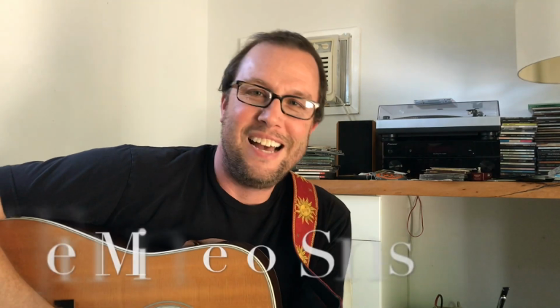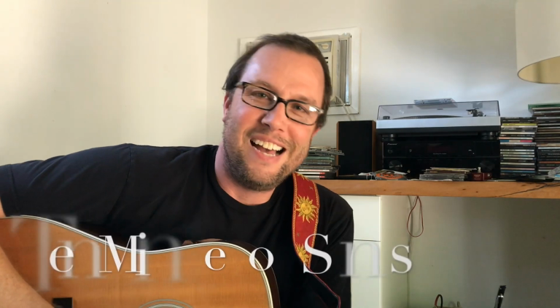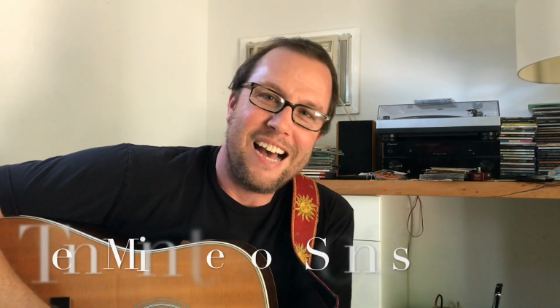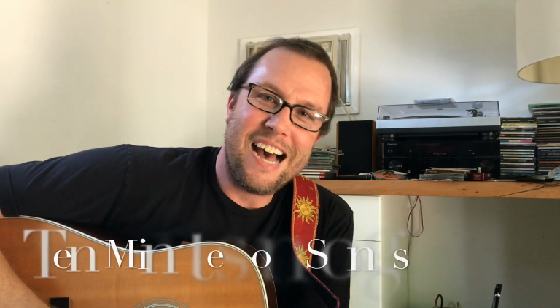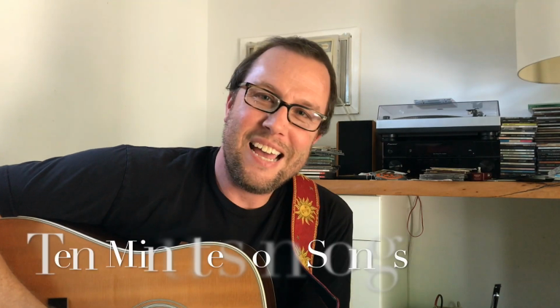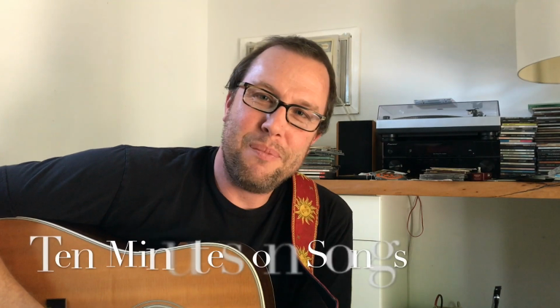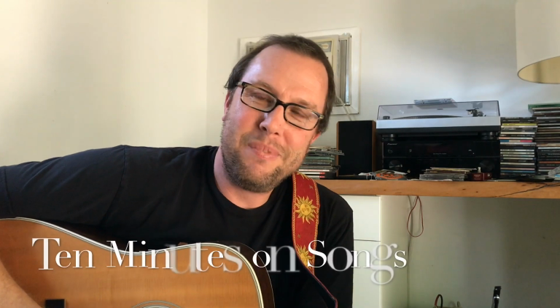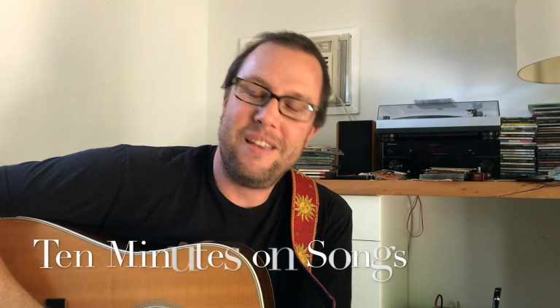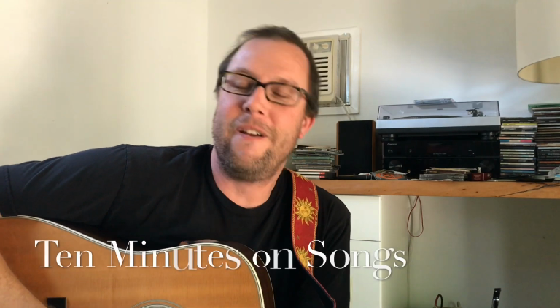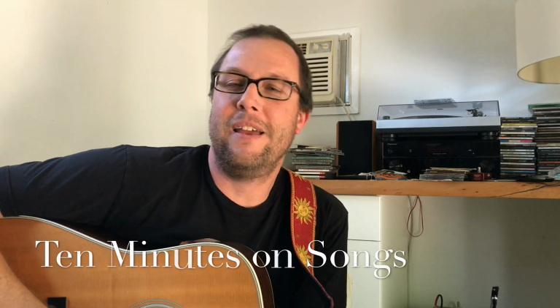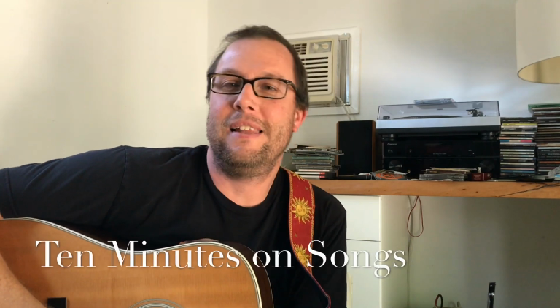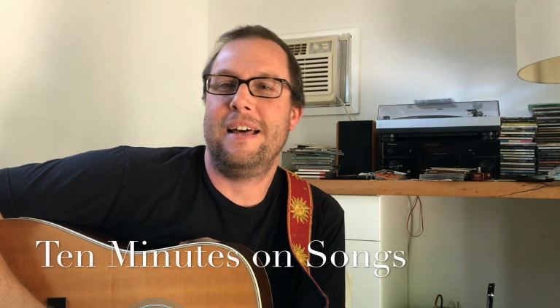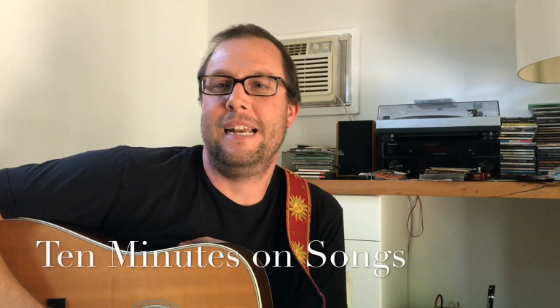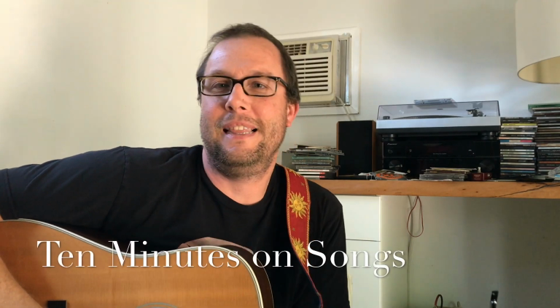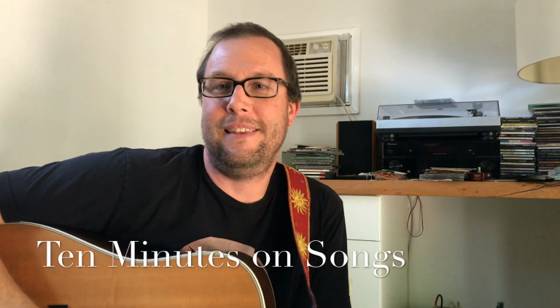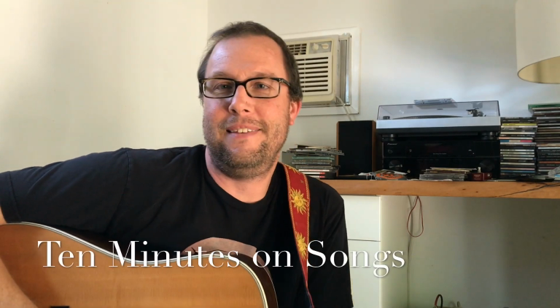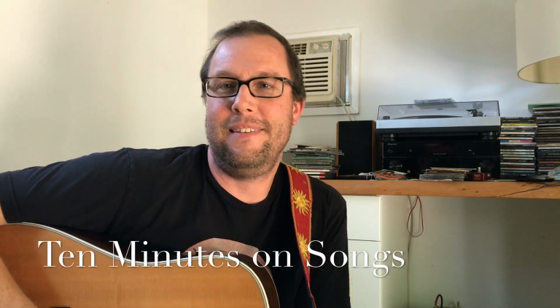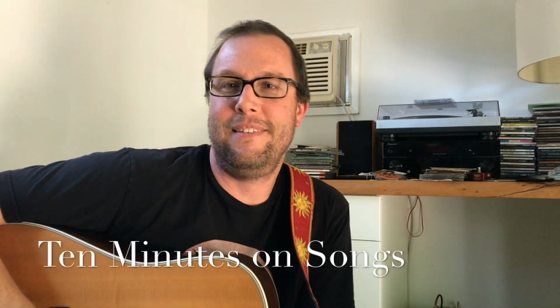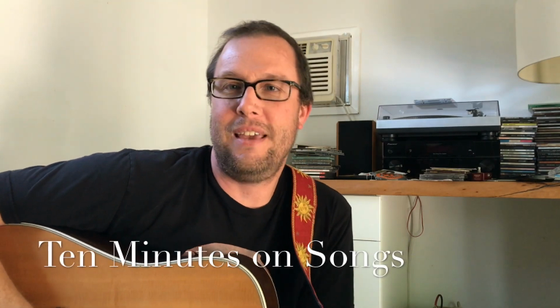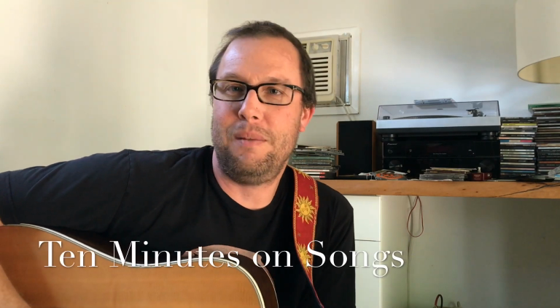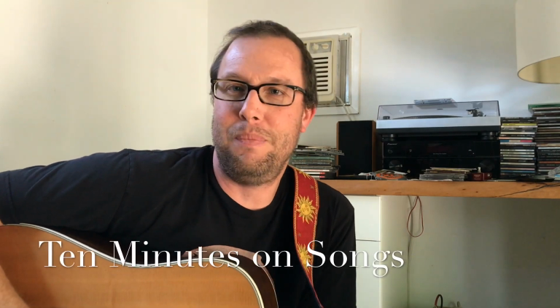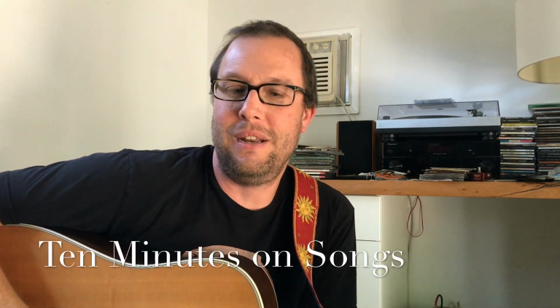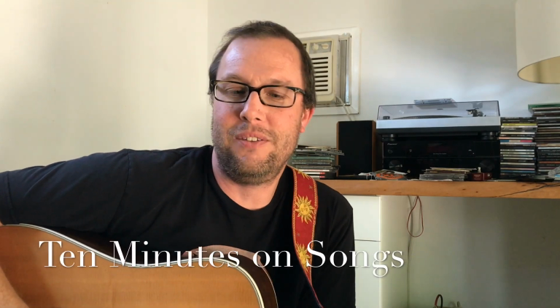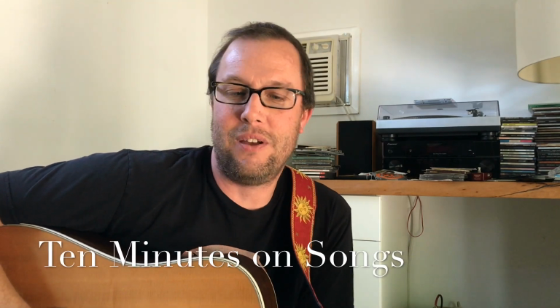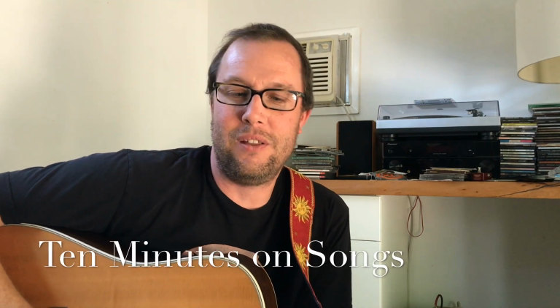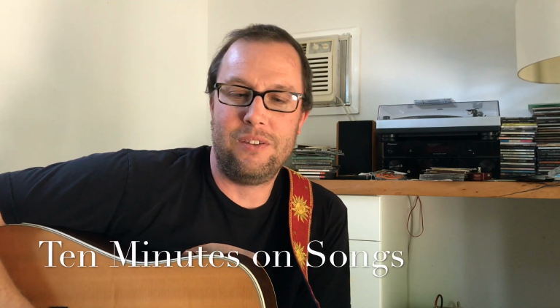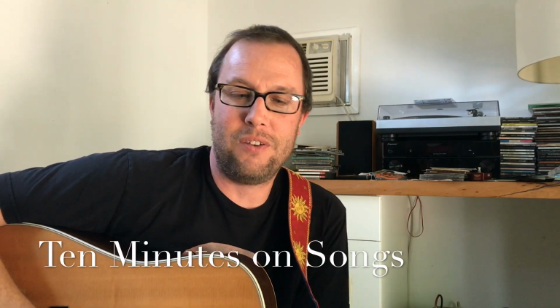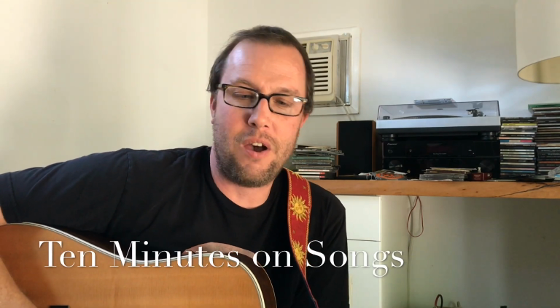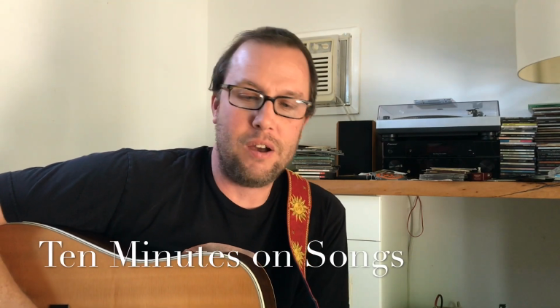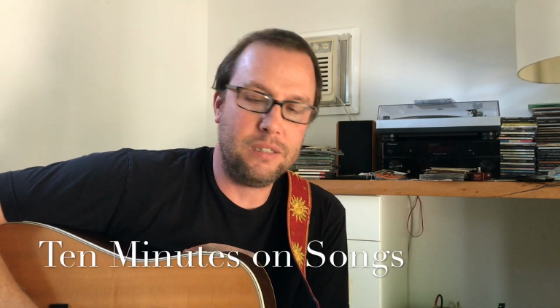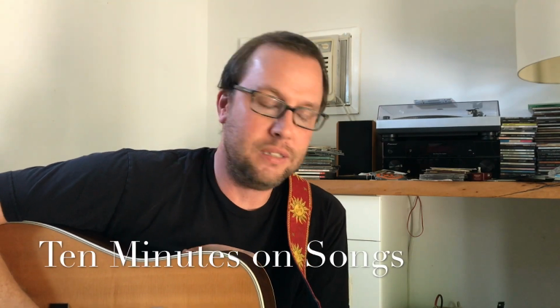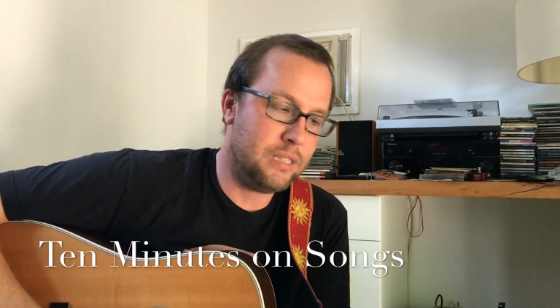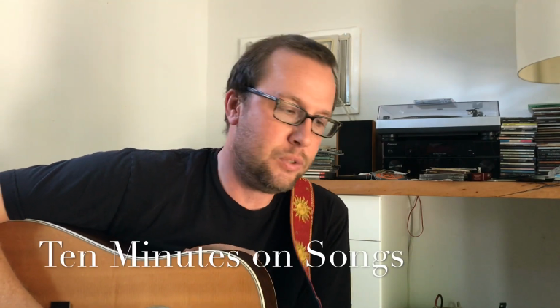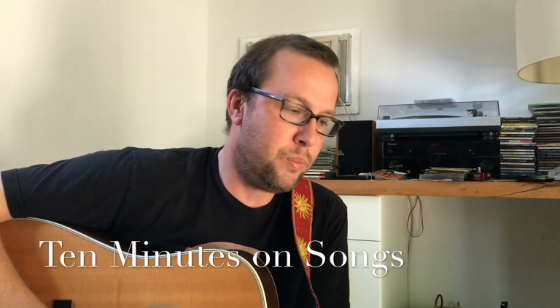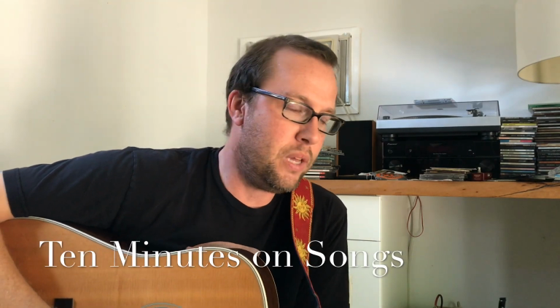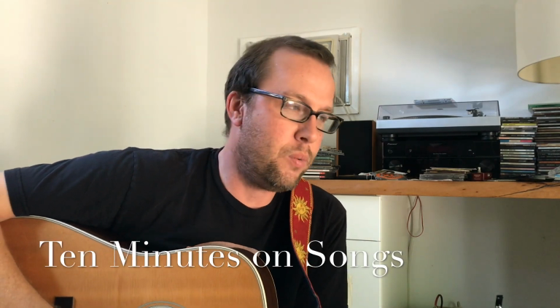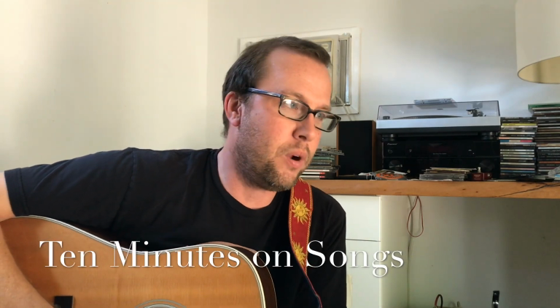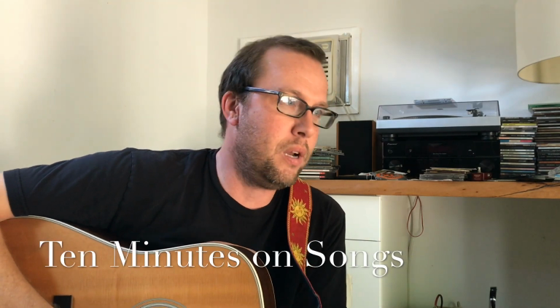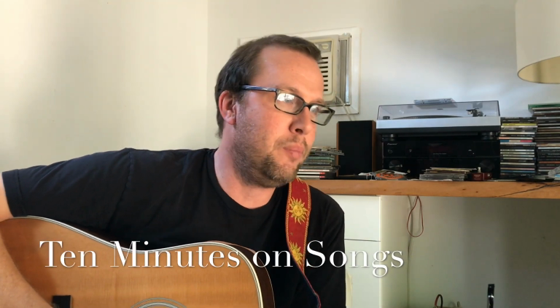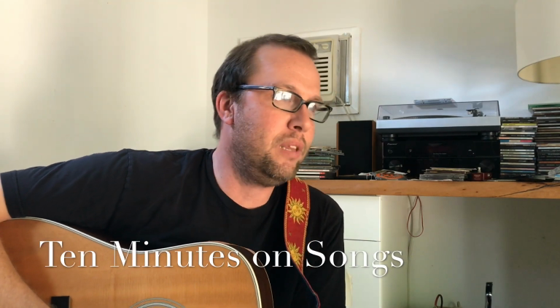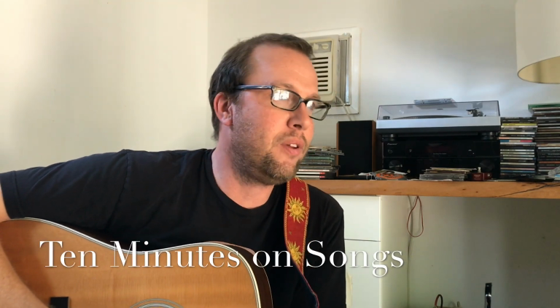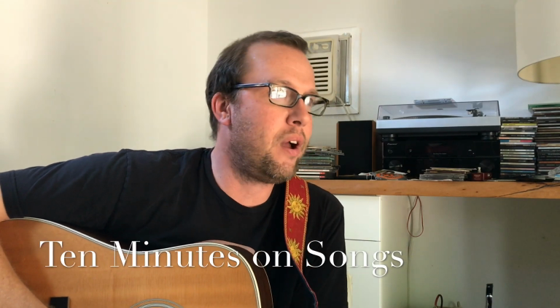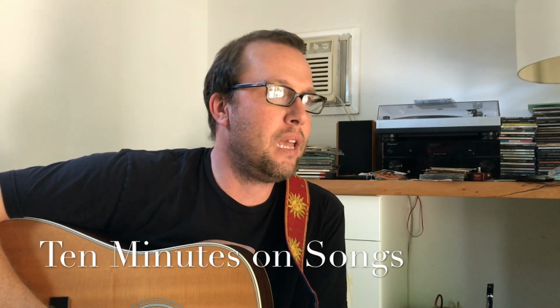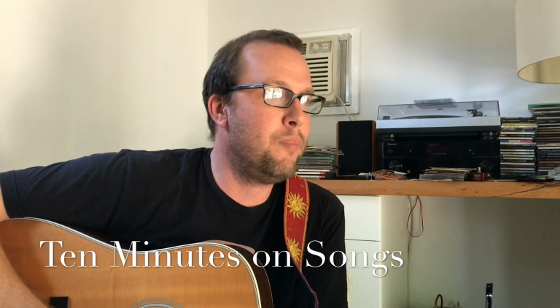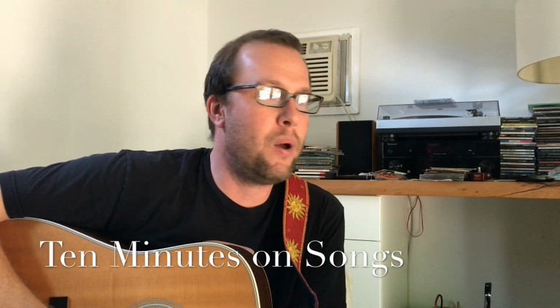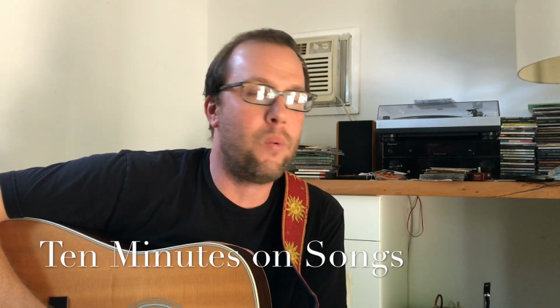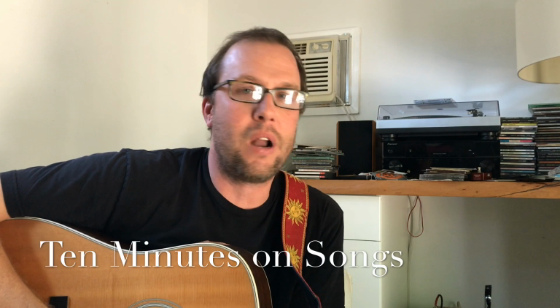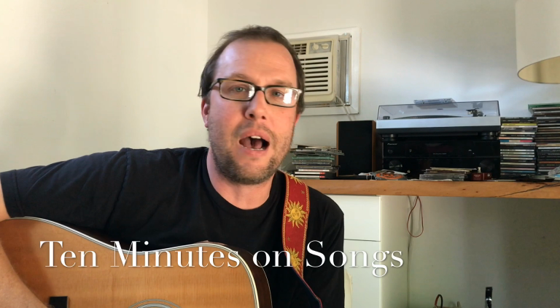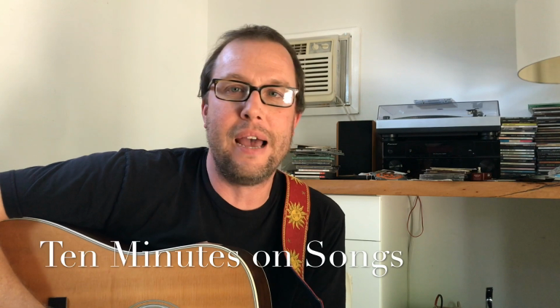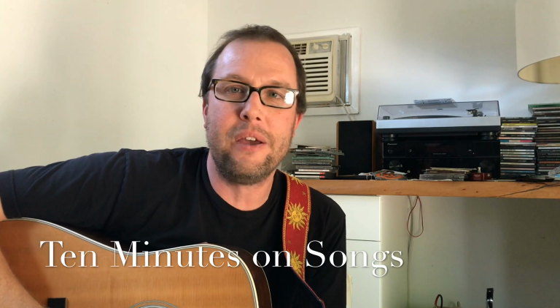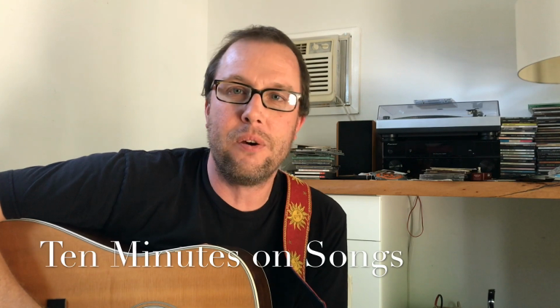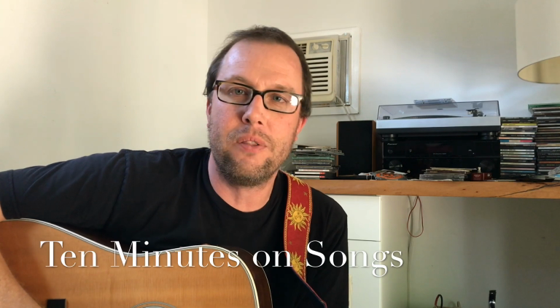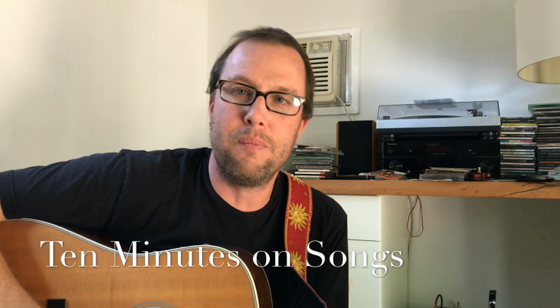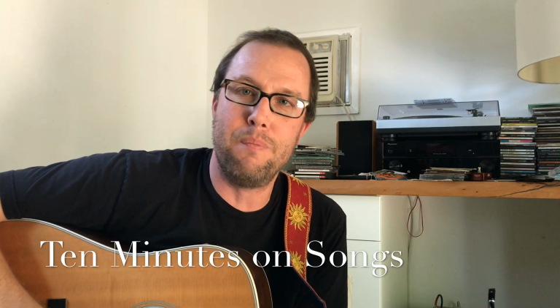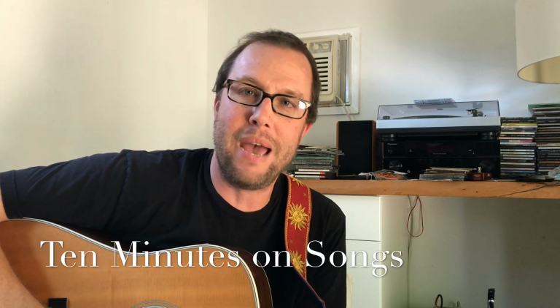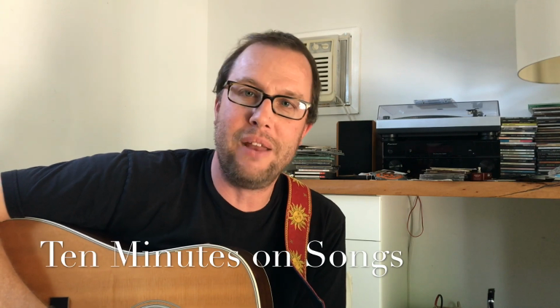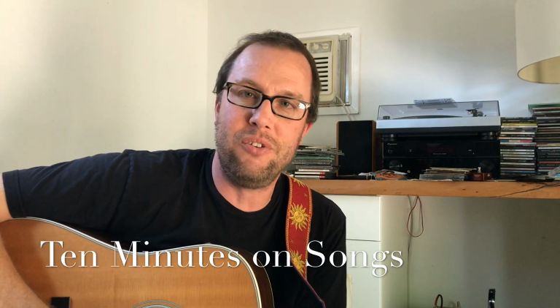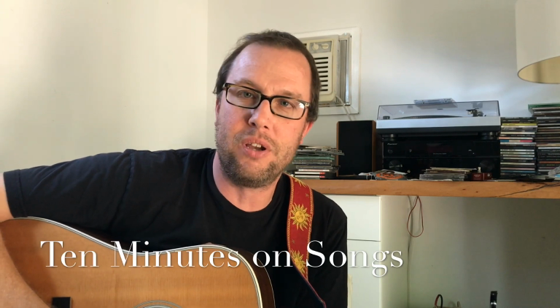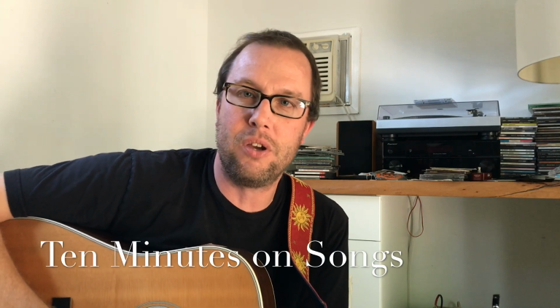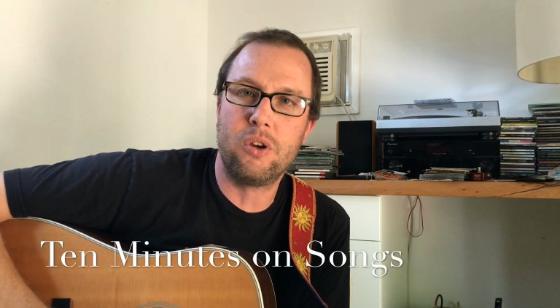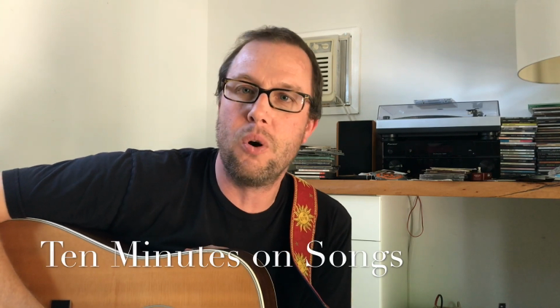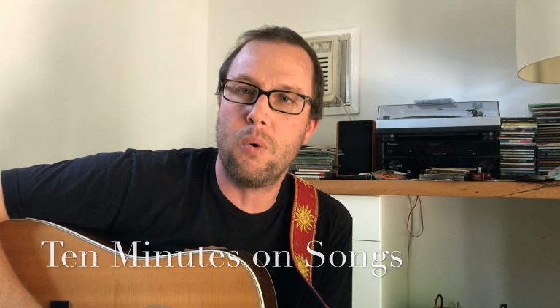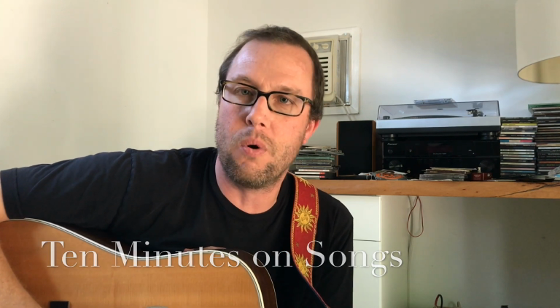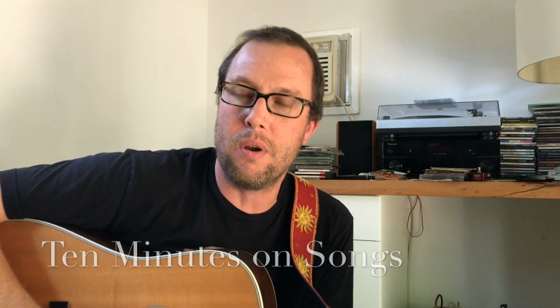Hi, I'm Terry Klein and this is 10 Minutes on Songs. This week we're going to be talking about what I call the magic chord.